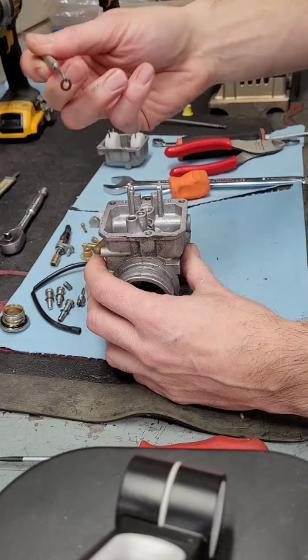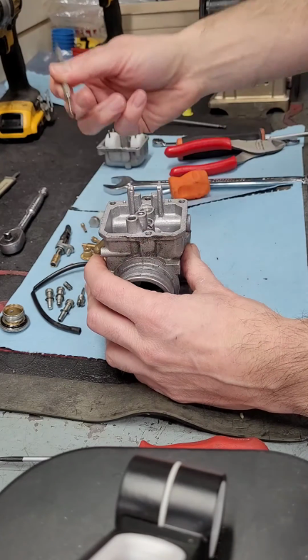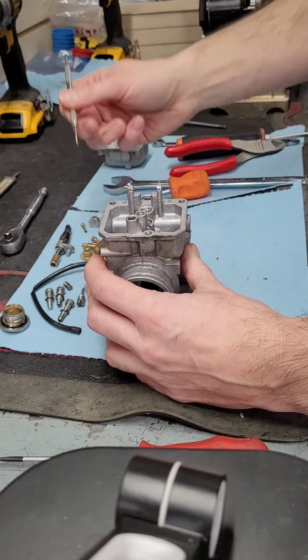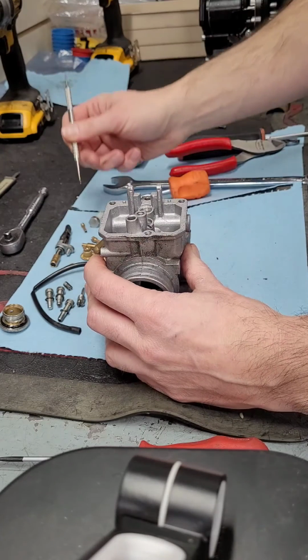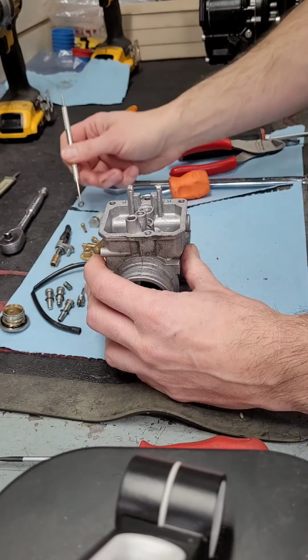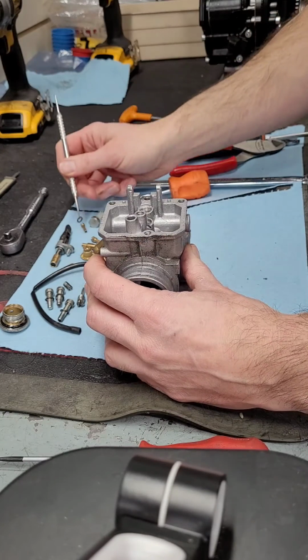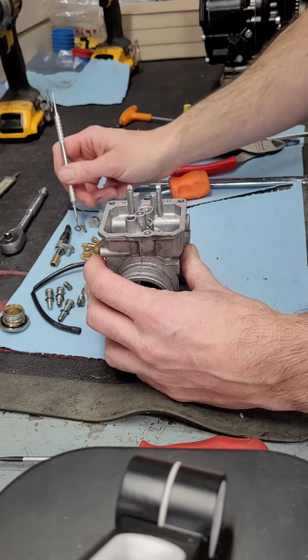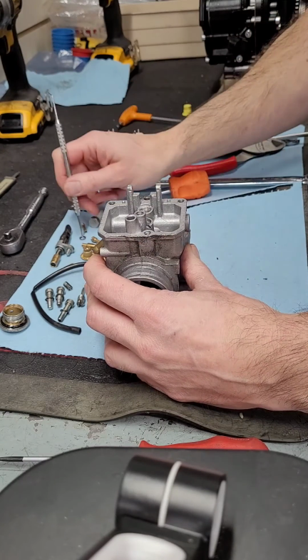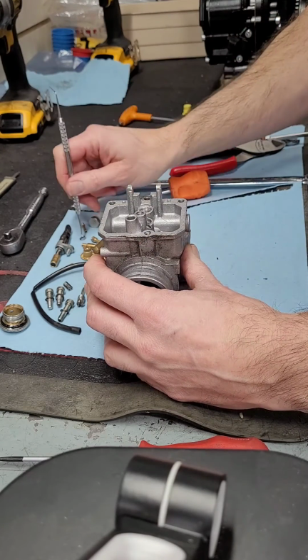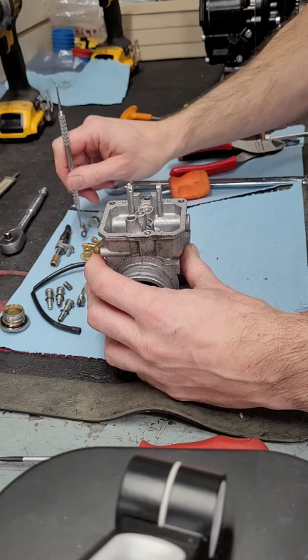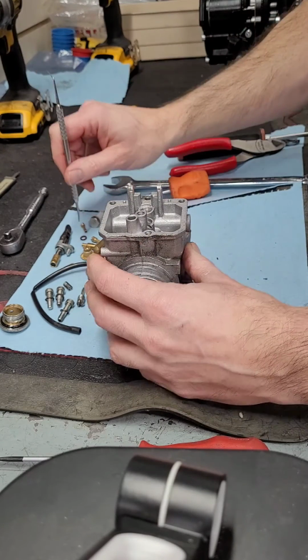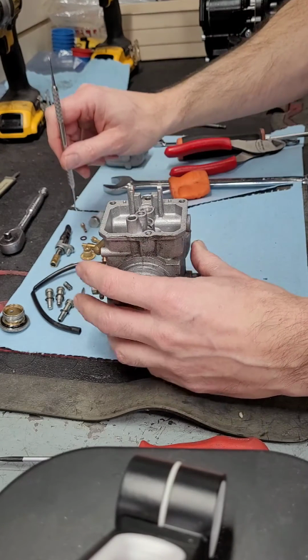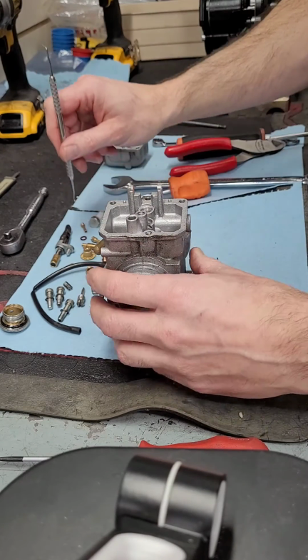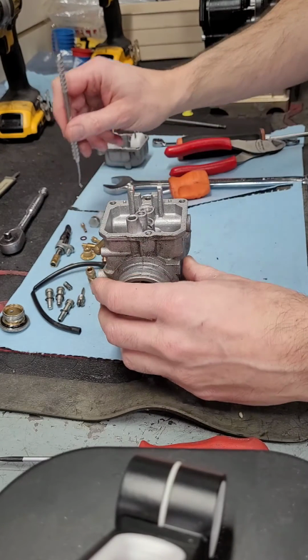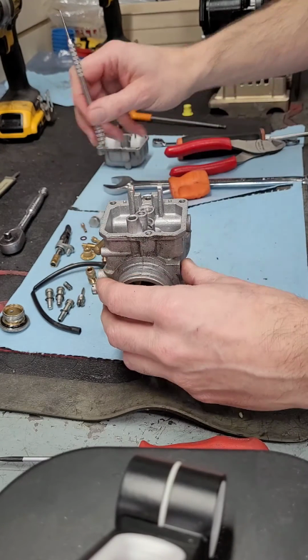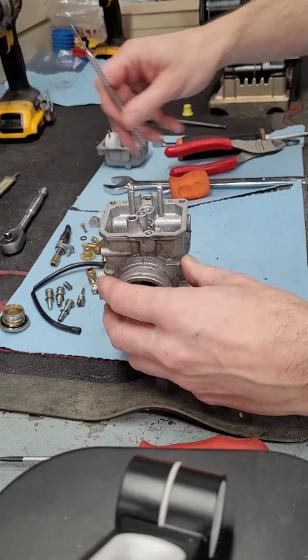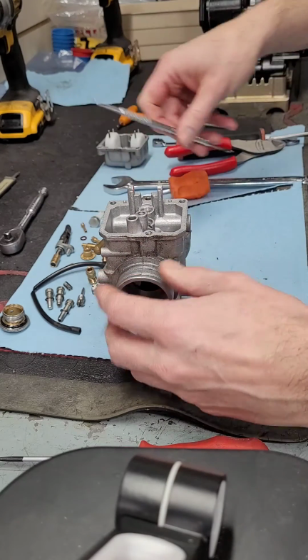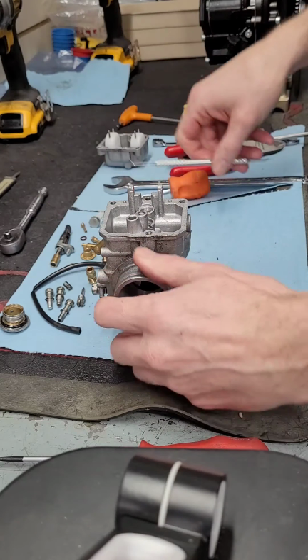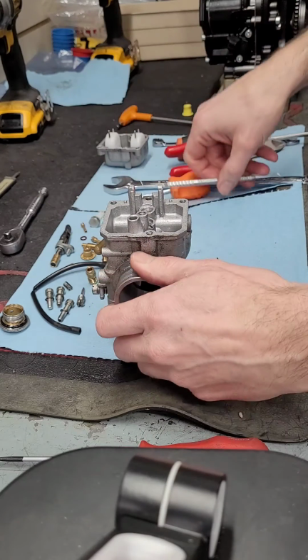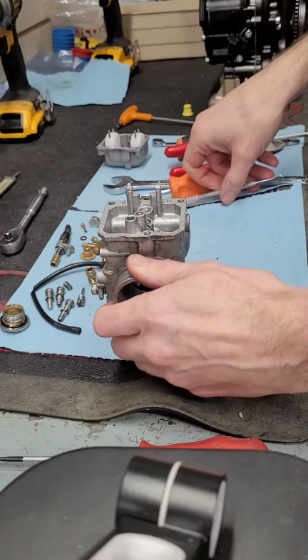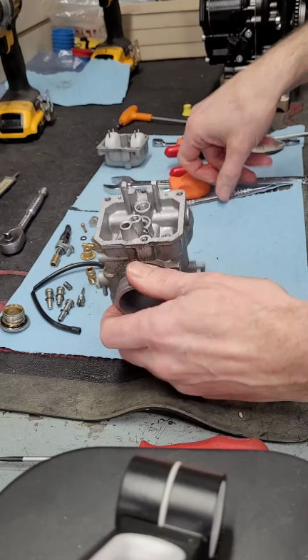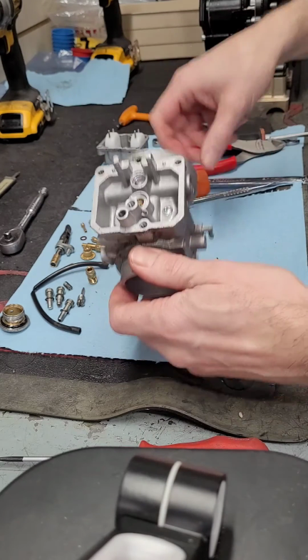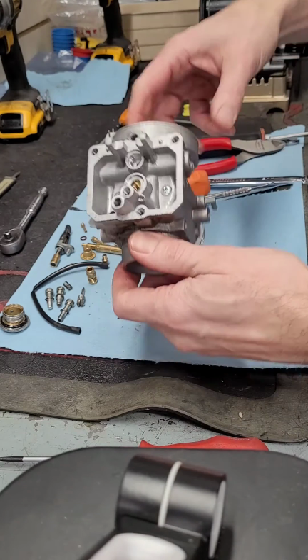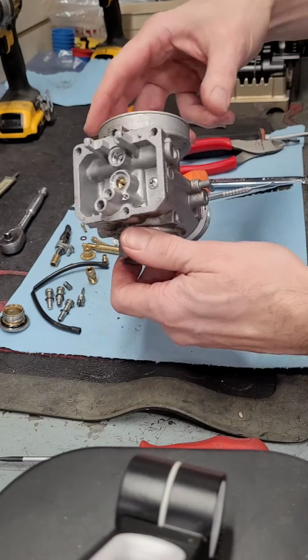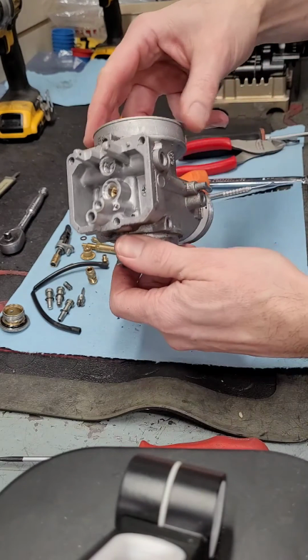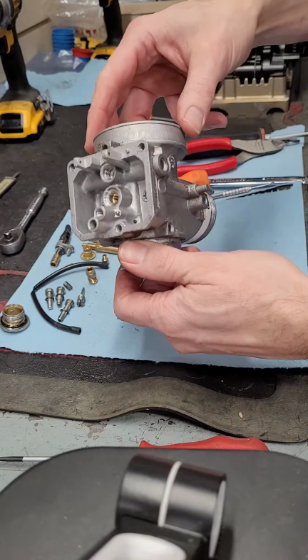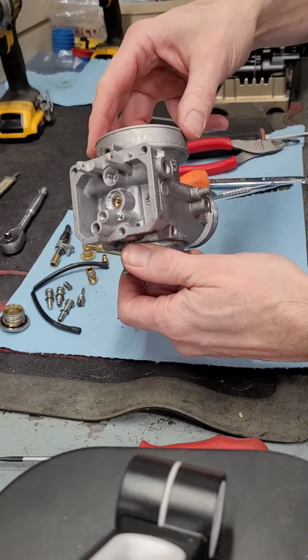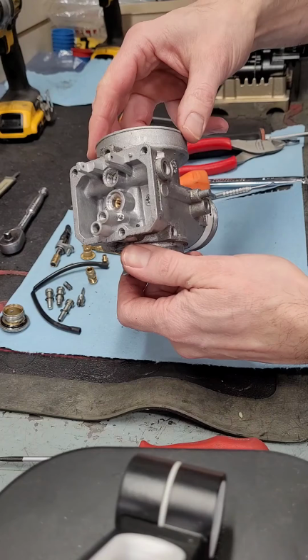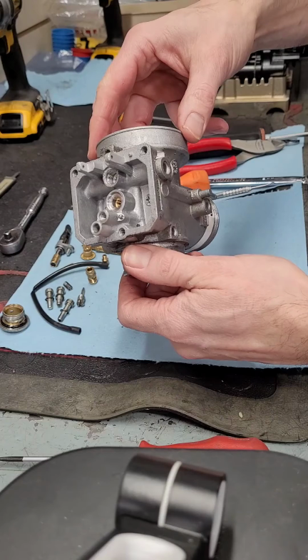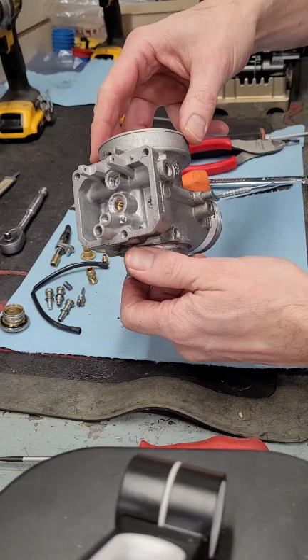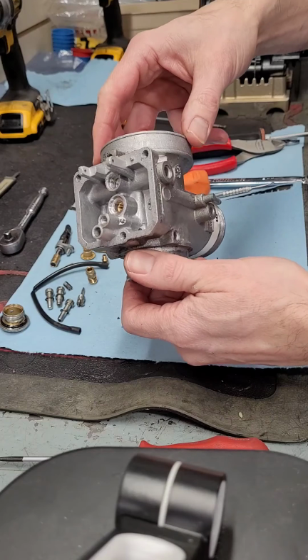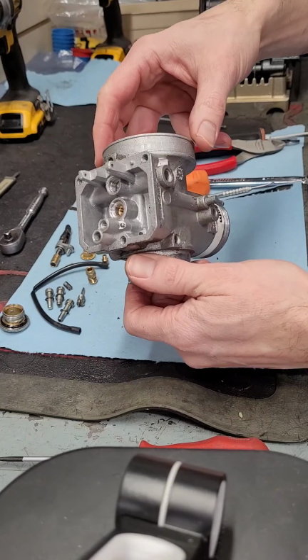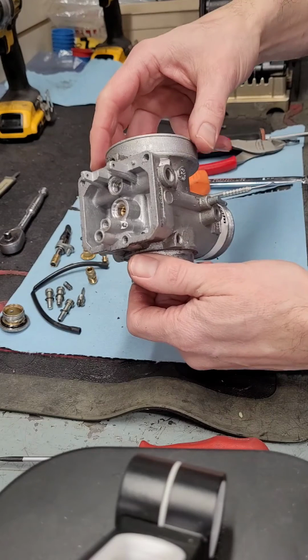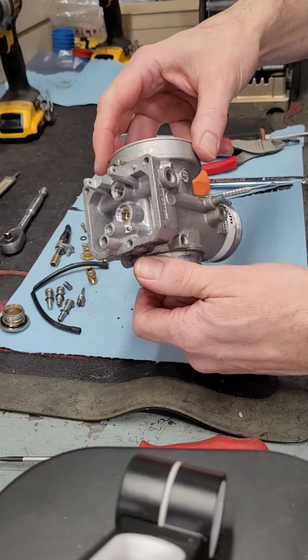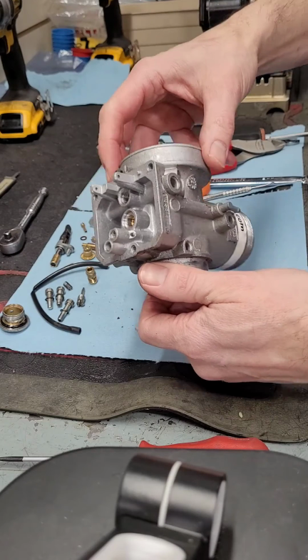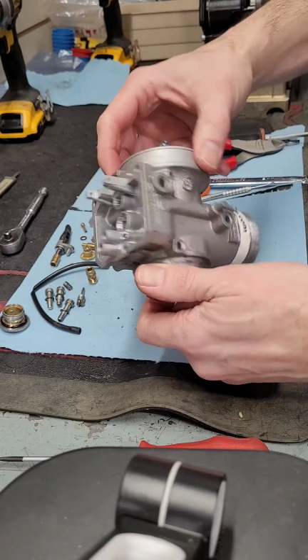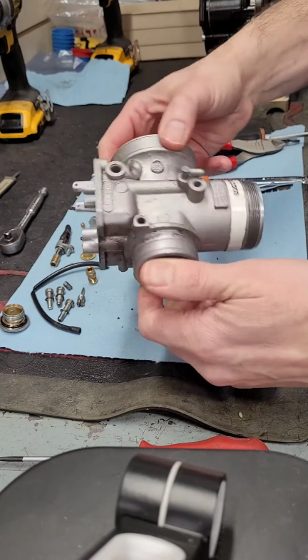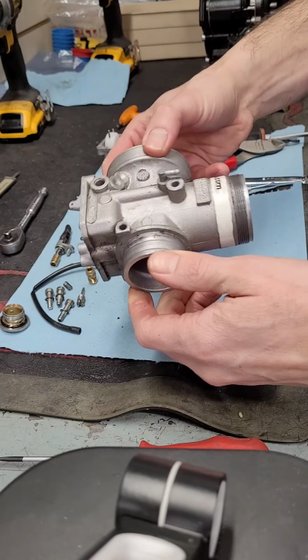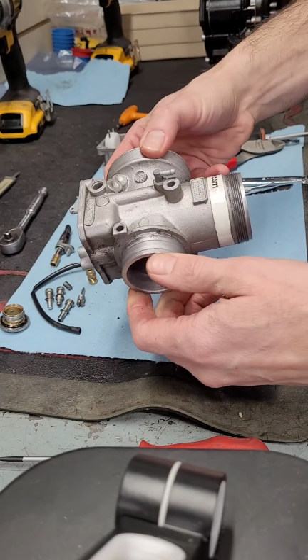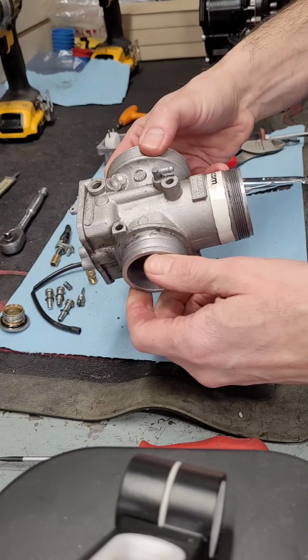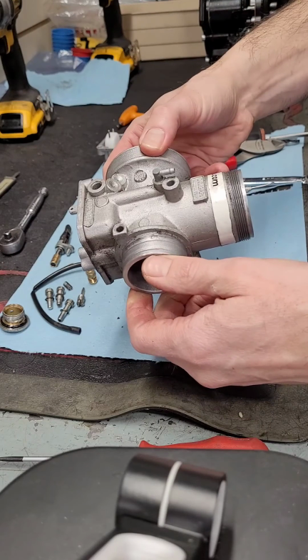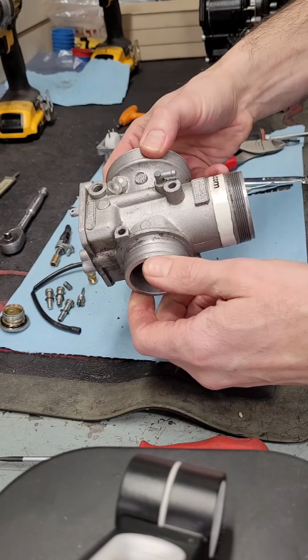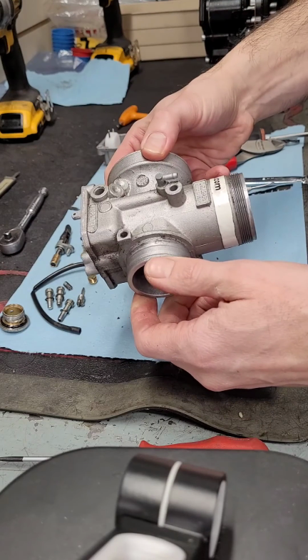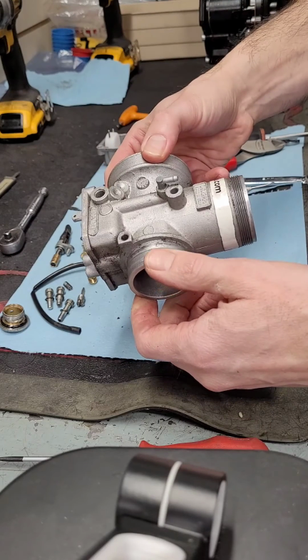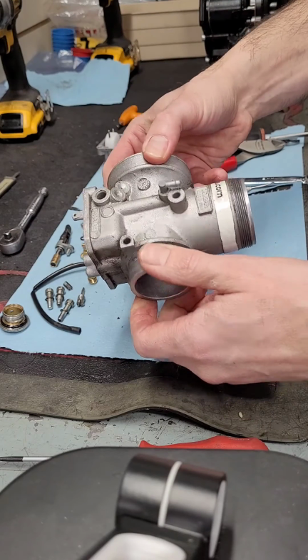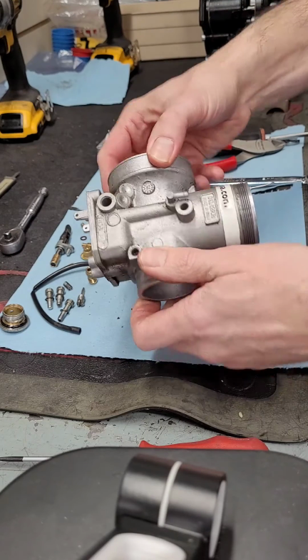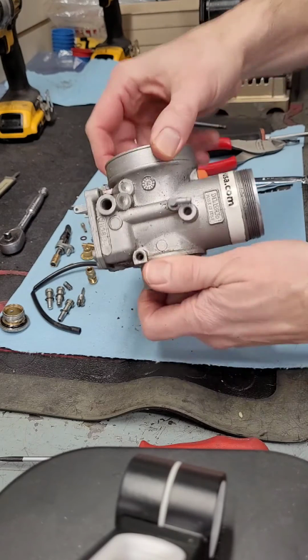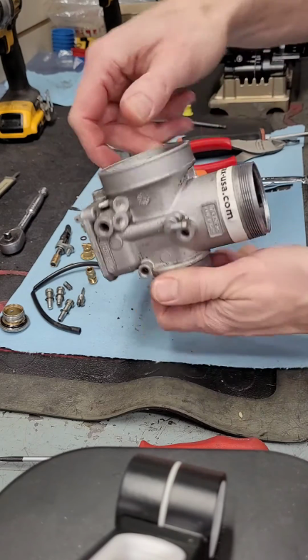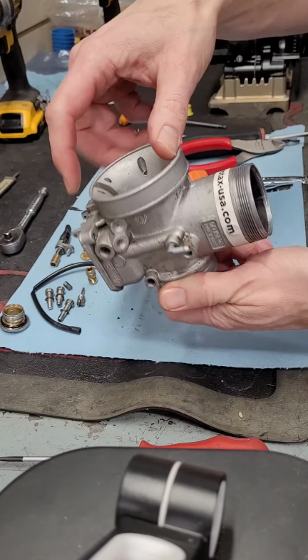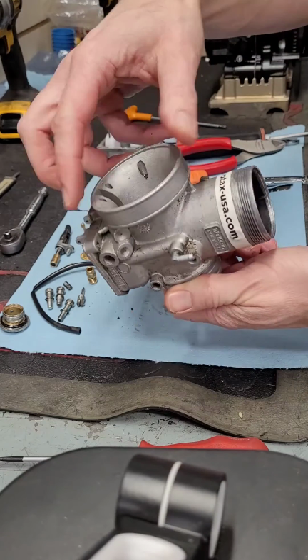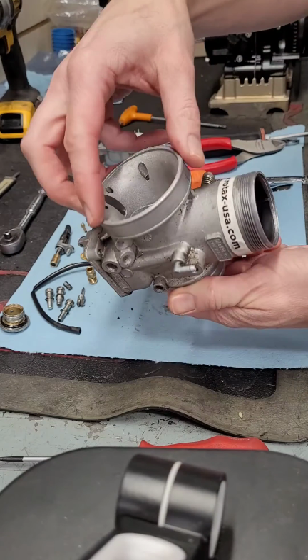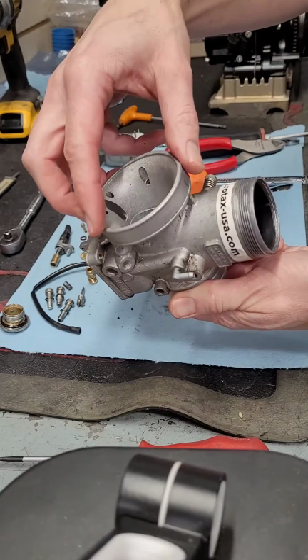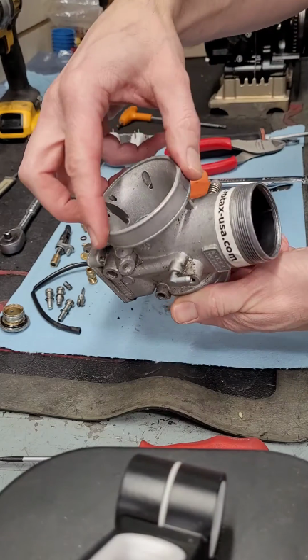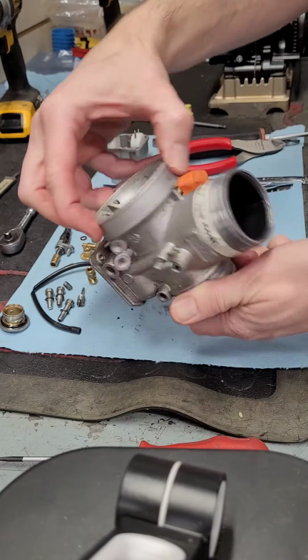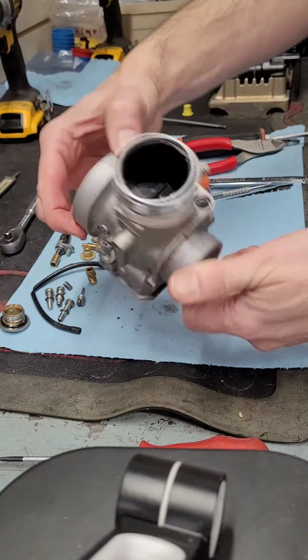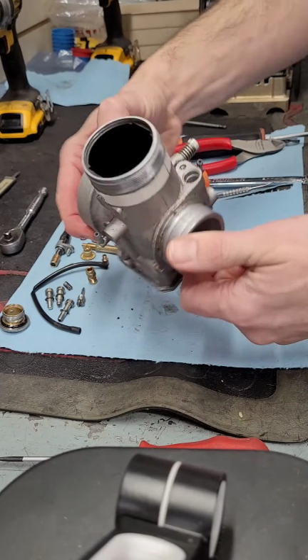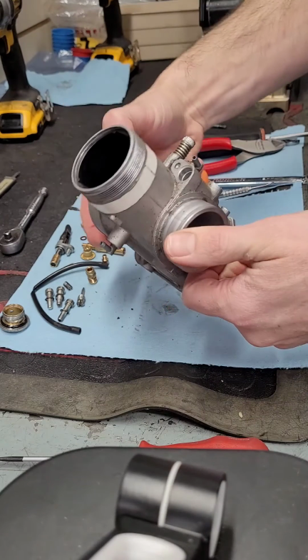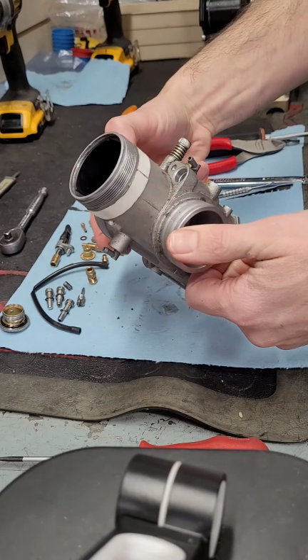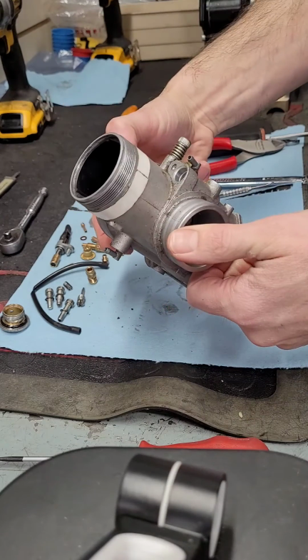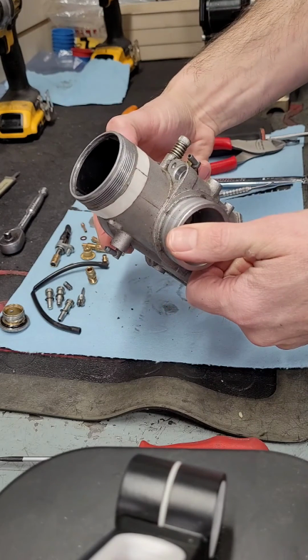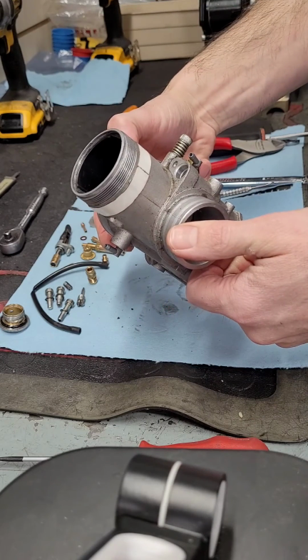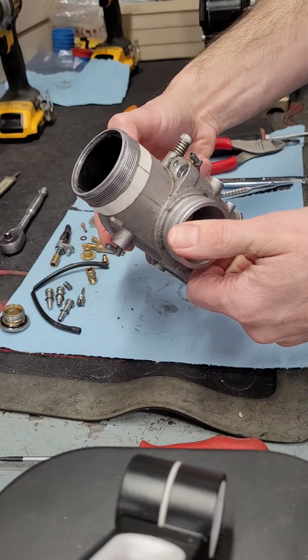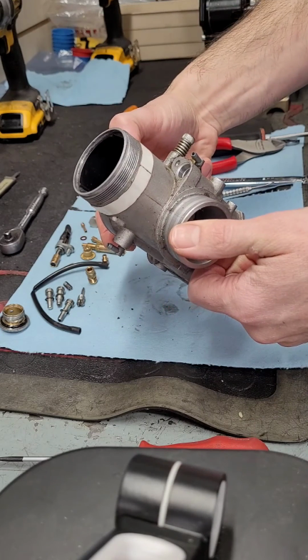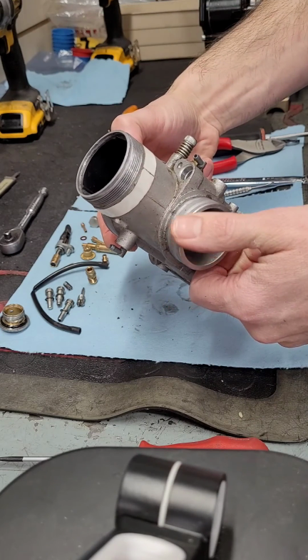You definitely don't want to reassemble without the gasket, or with two gaskets. That's the end of our disassembly video. We're going to go clean this carburetor and we'll show you the reassembly.